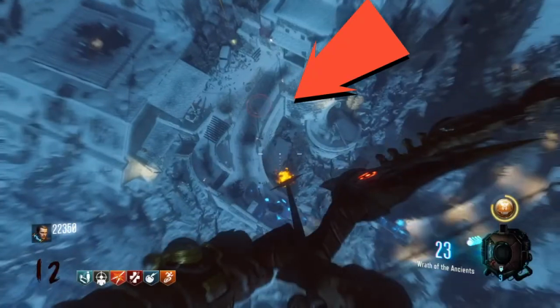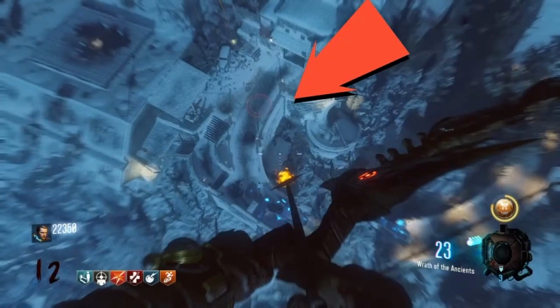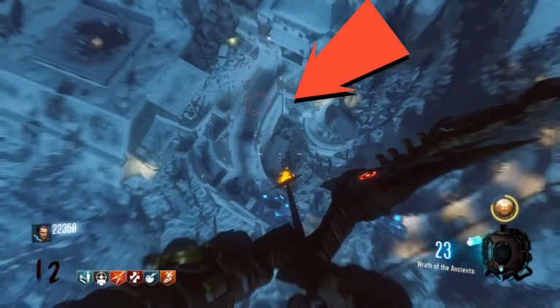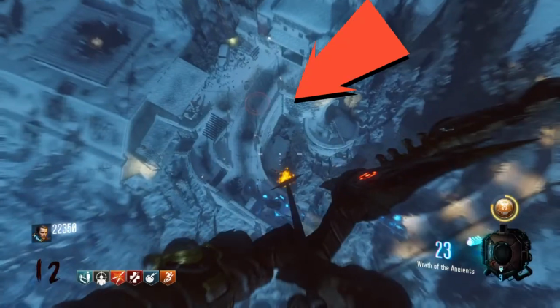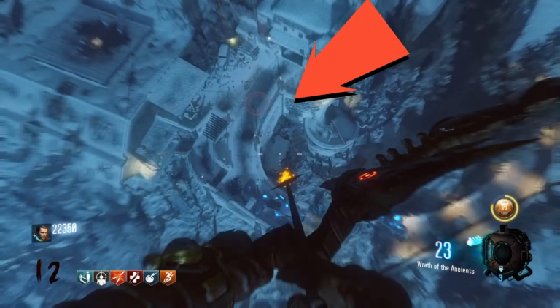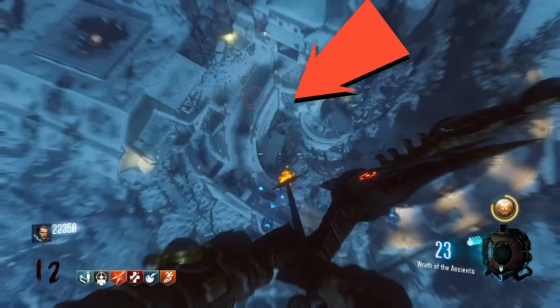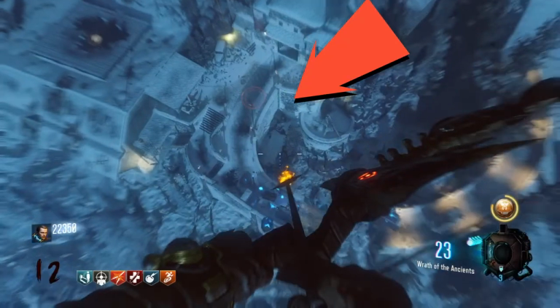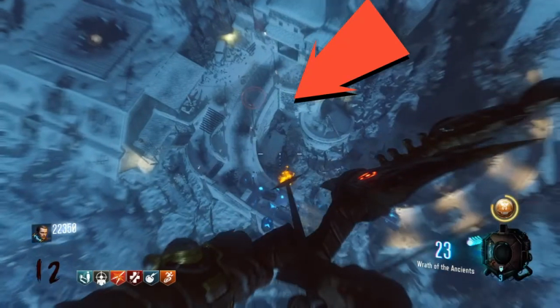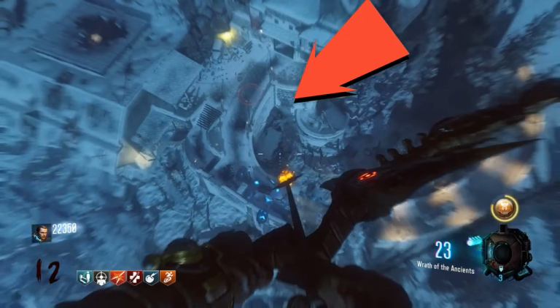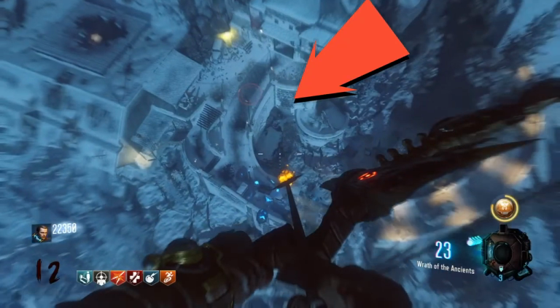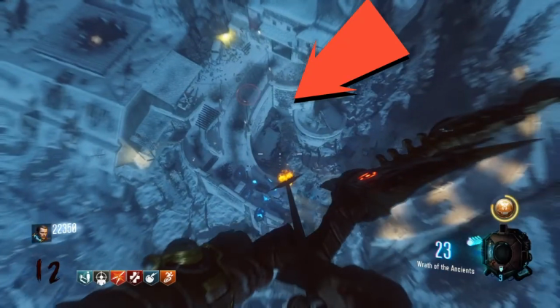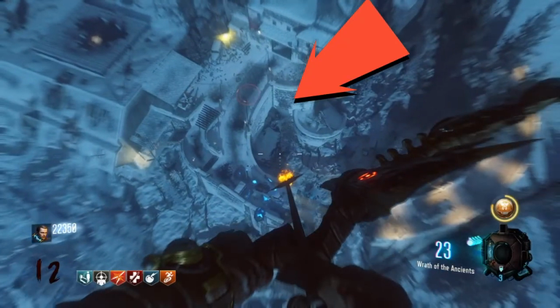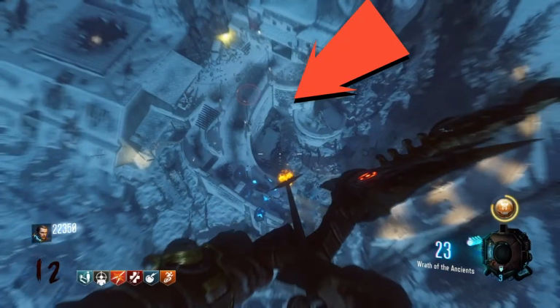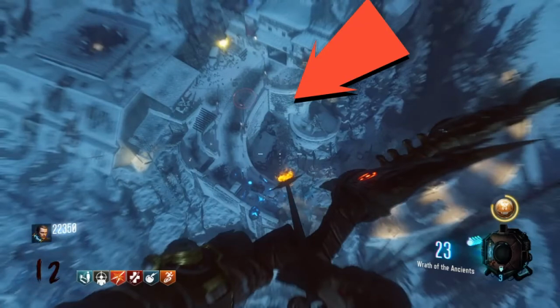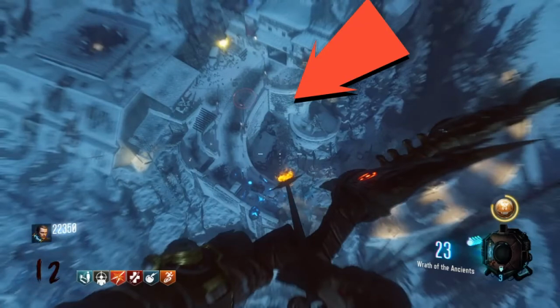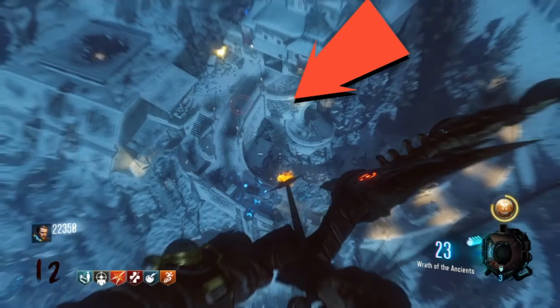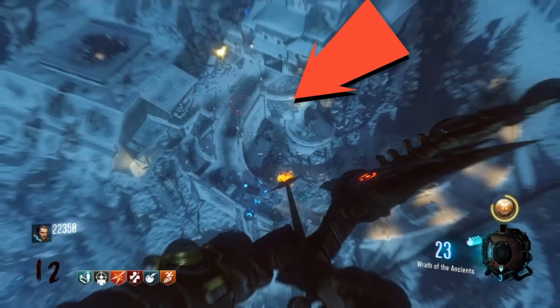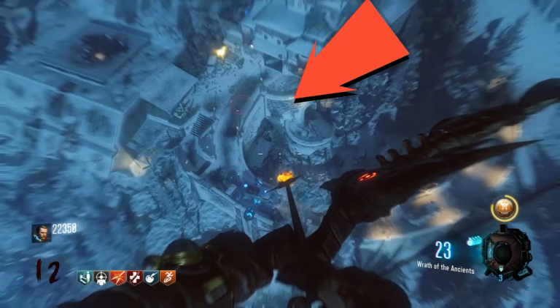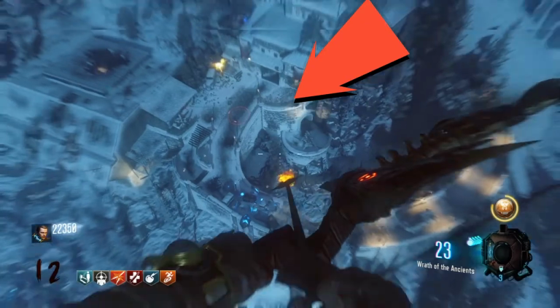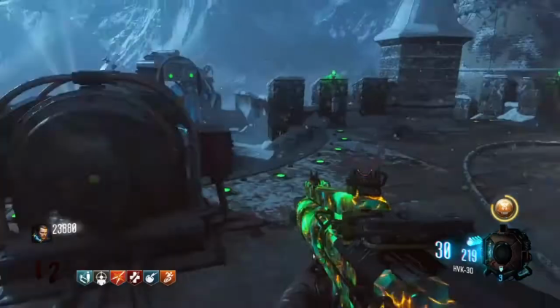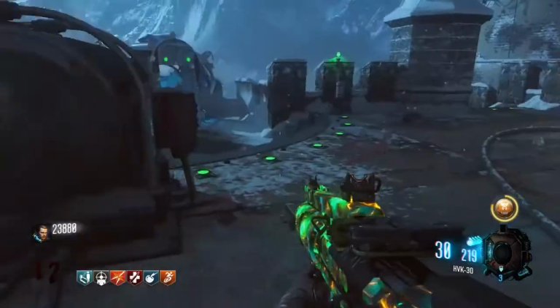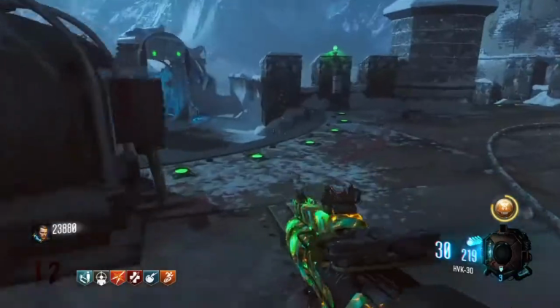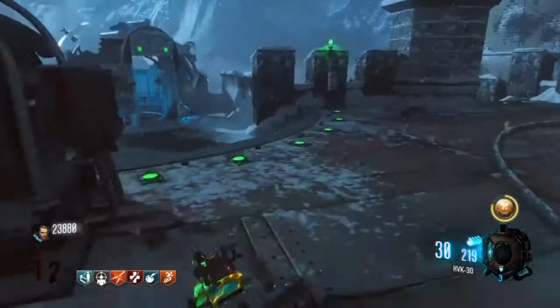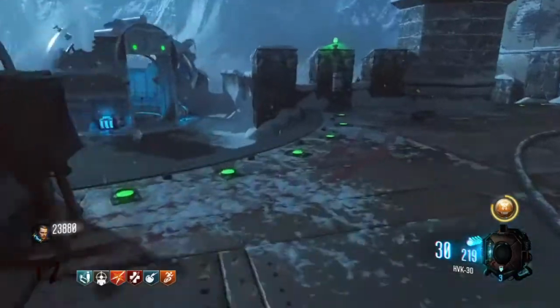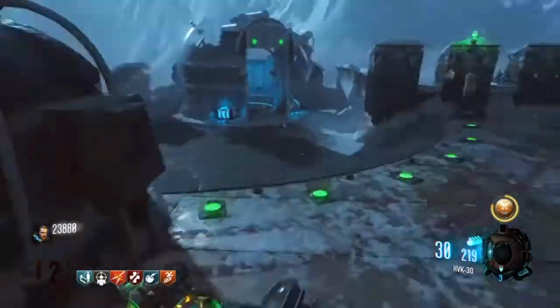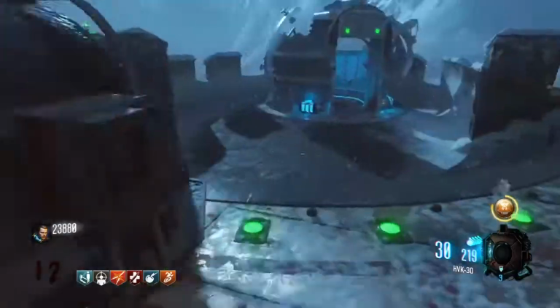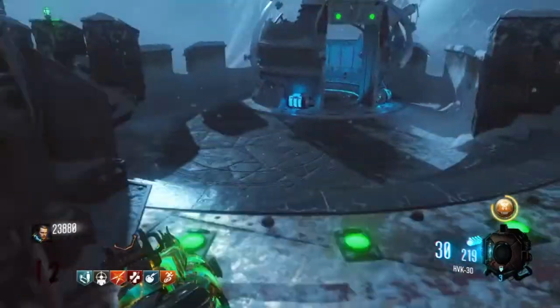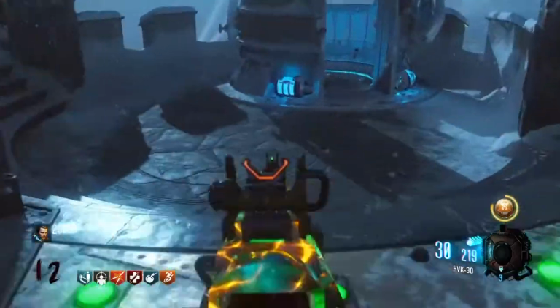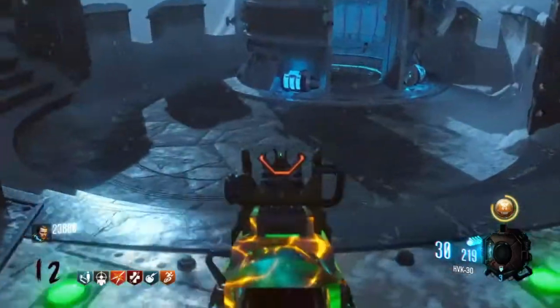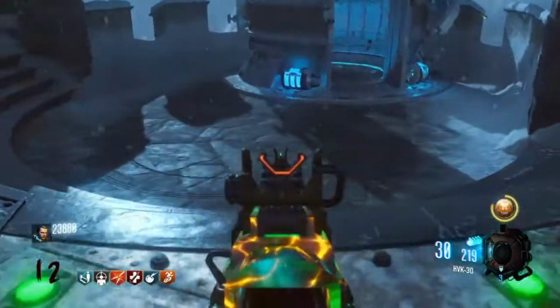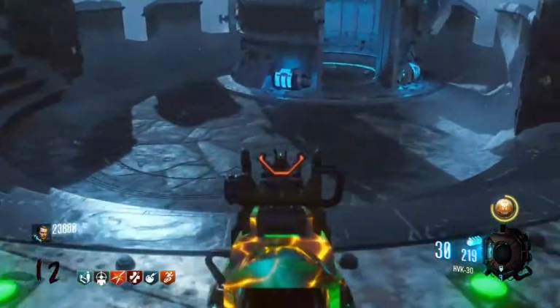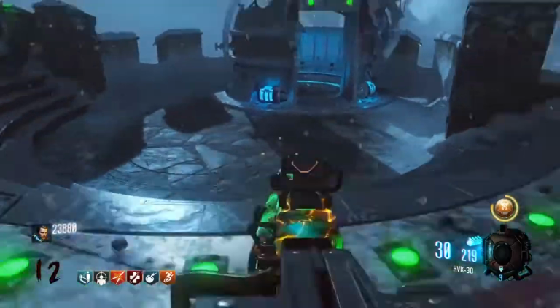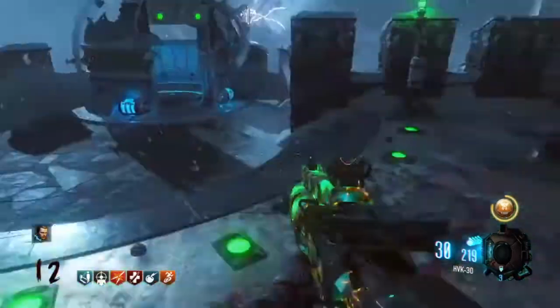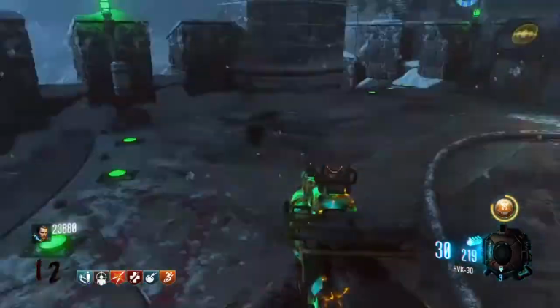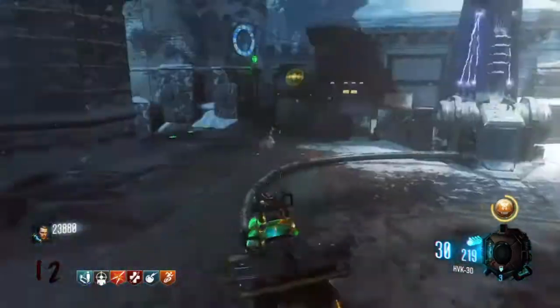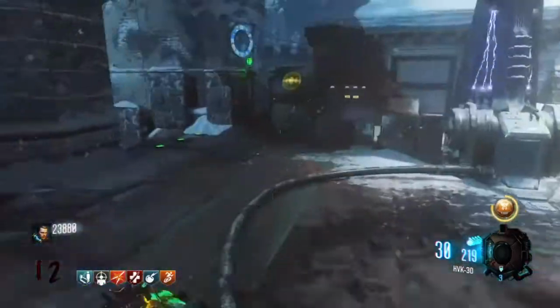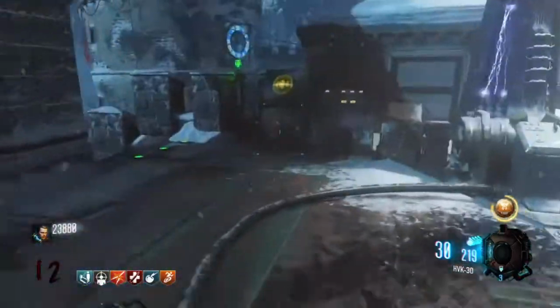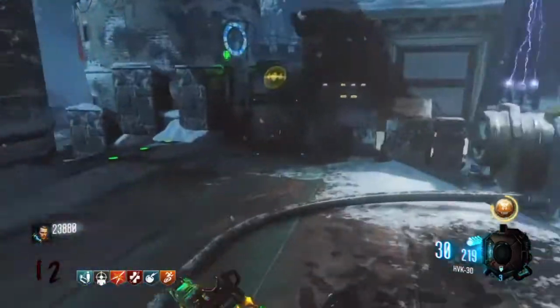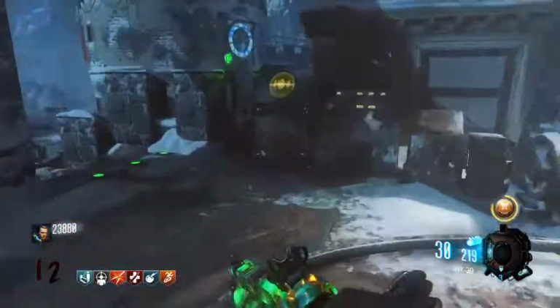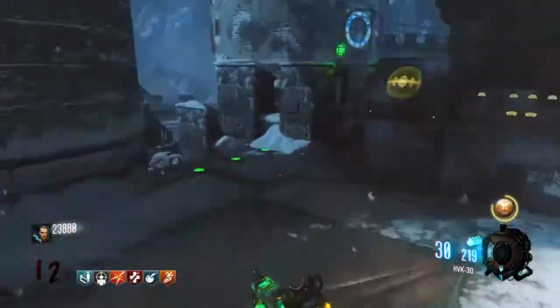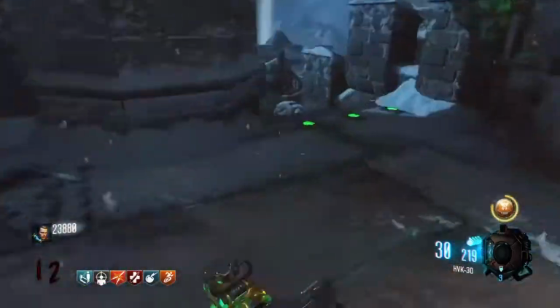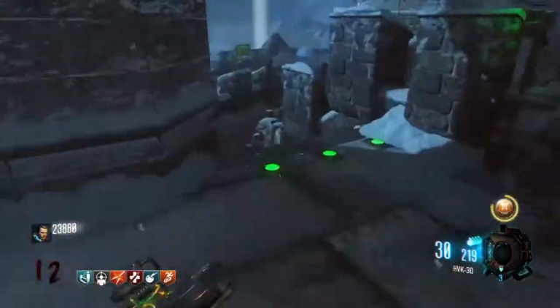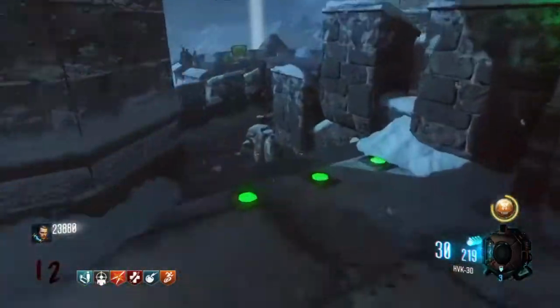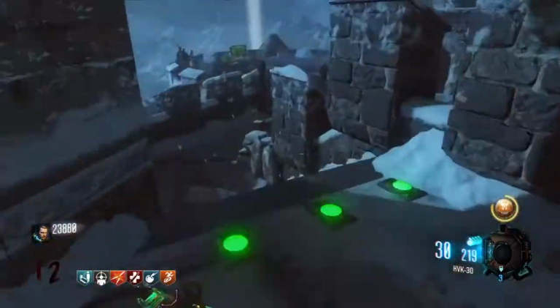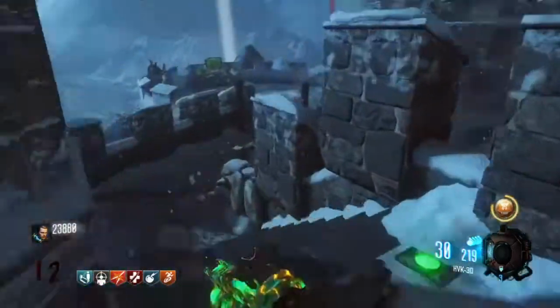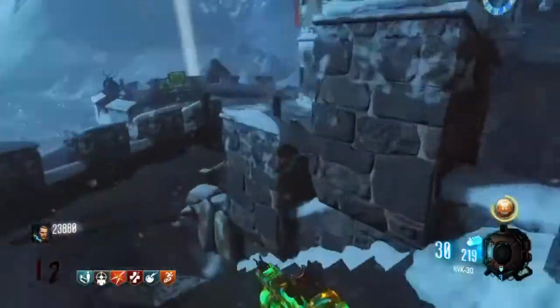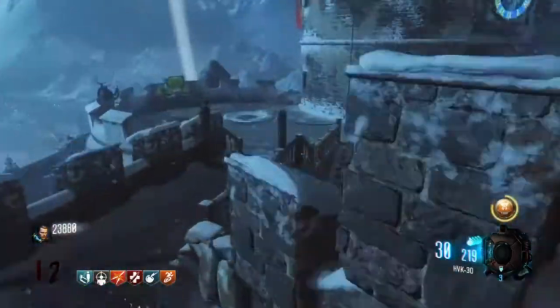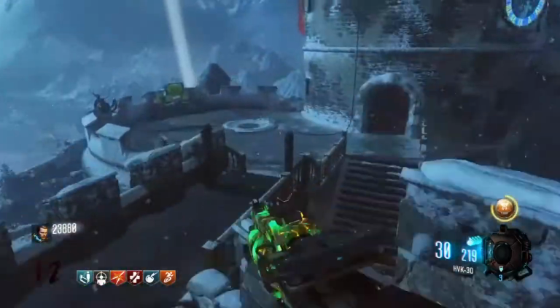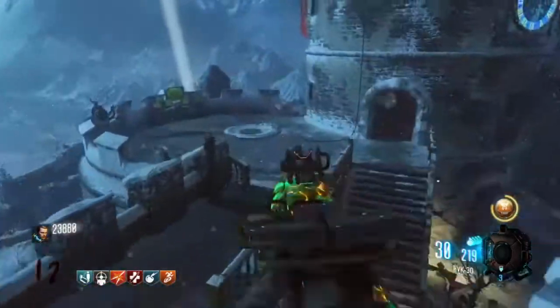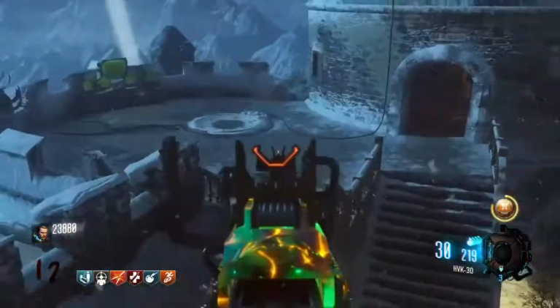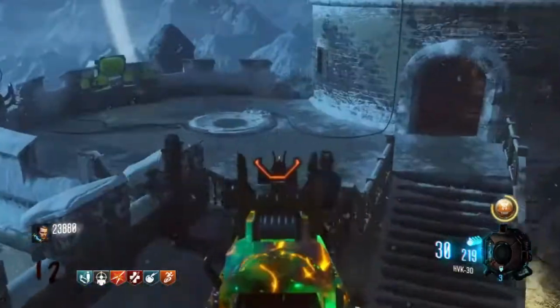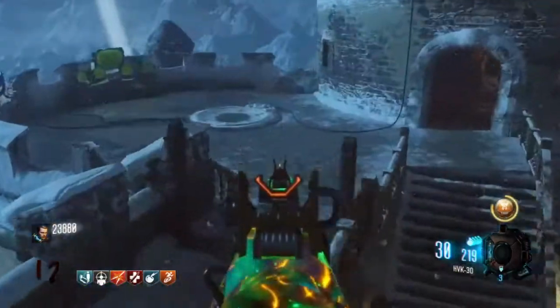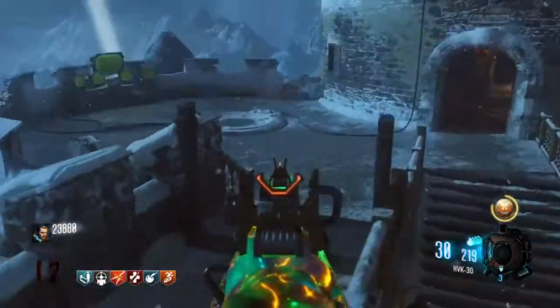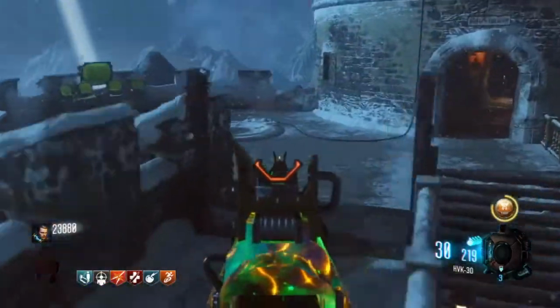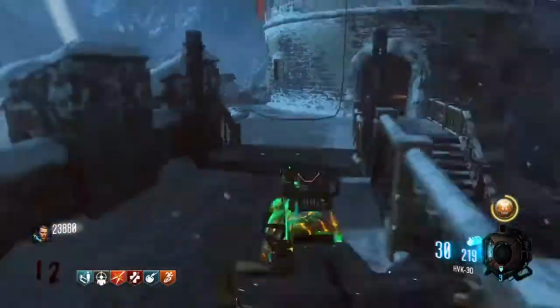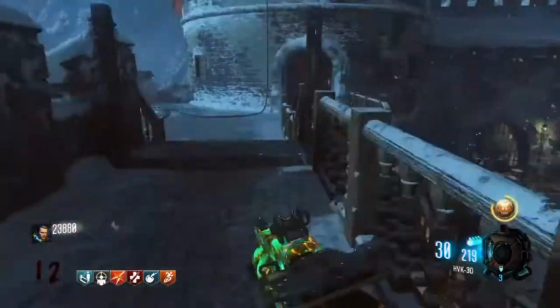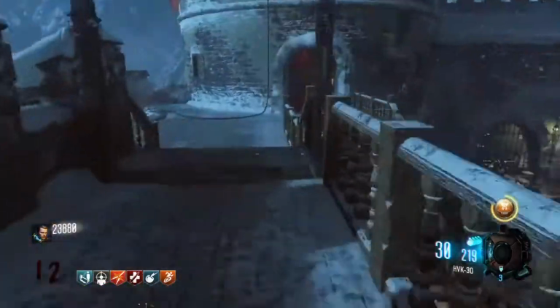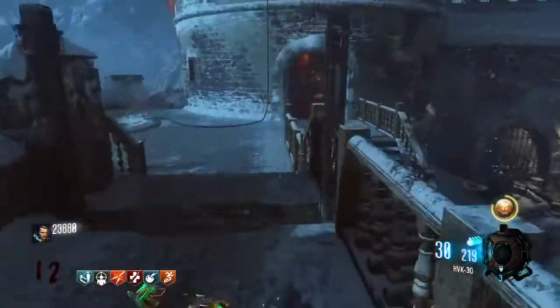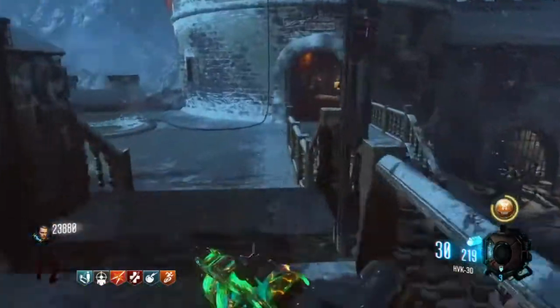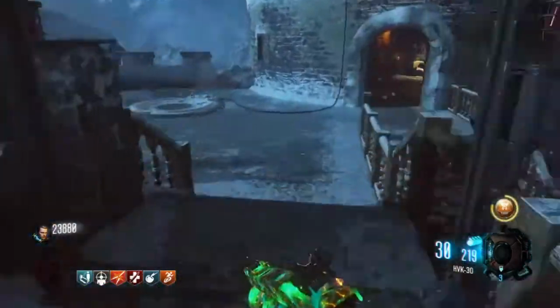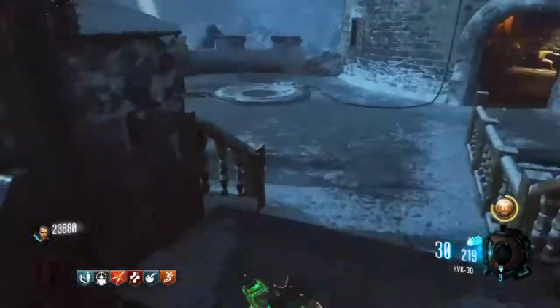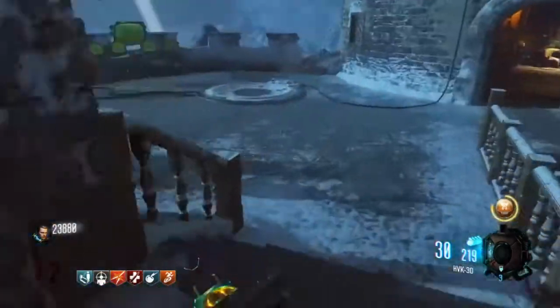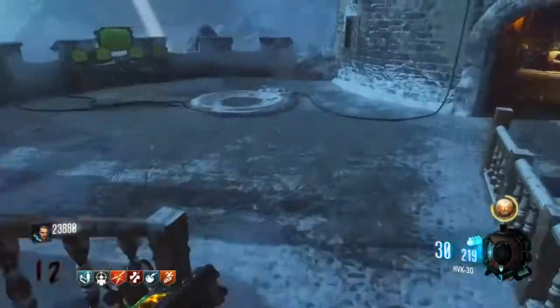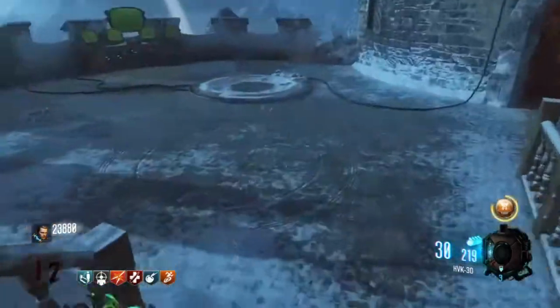There are three circles around the map: one is right here by the double tap machine, one is right here where the dead threat is, and one is right here by the wonderful machine.